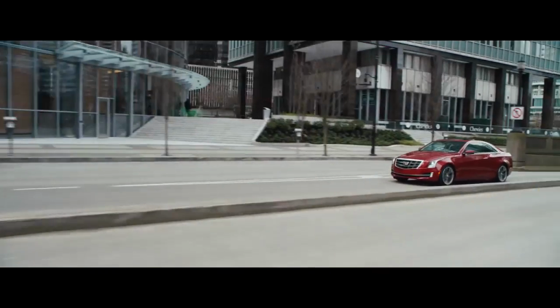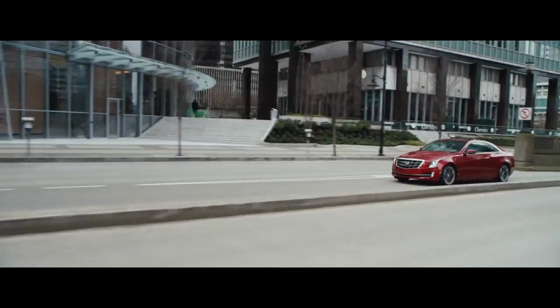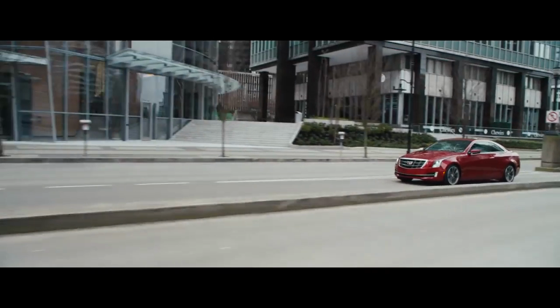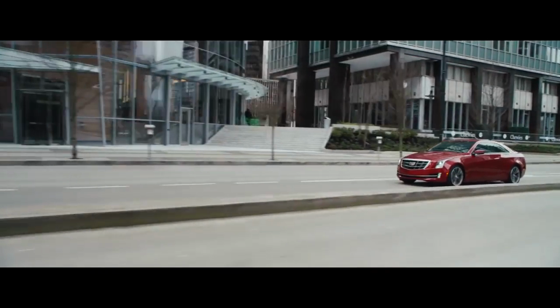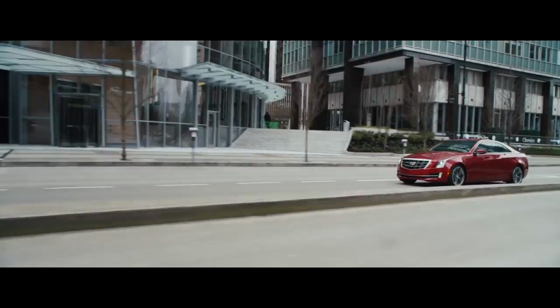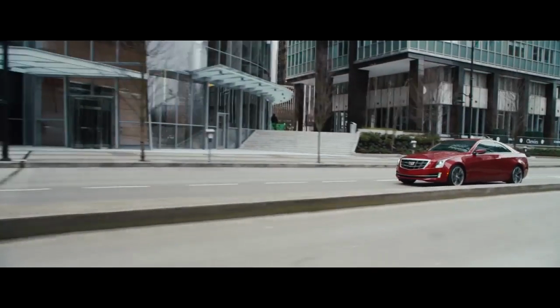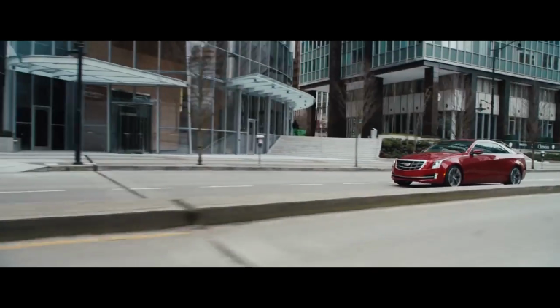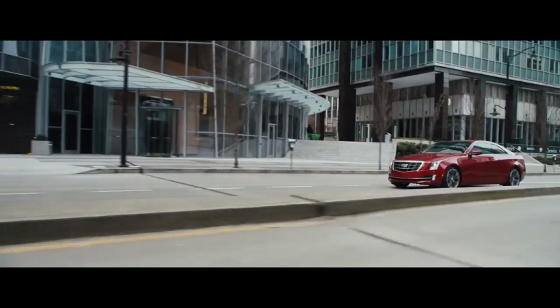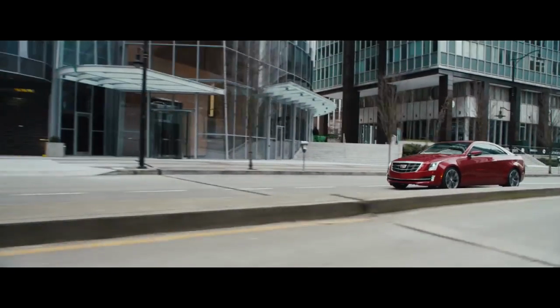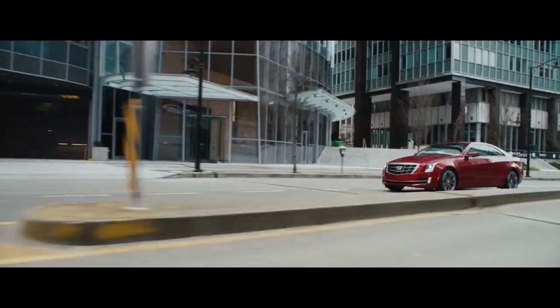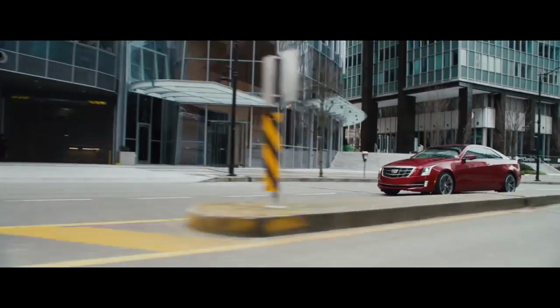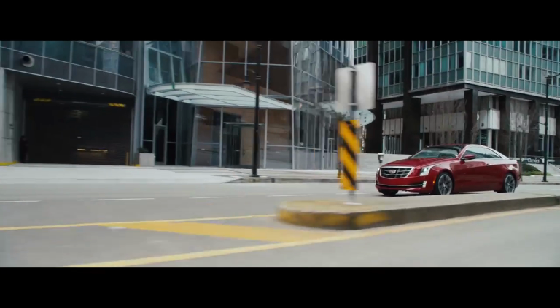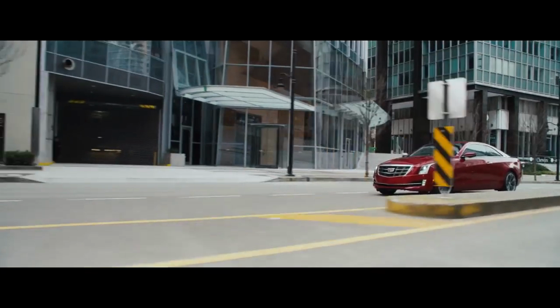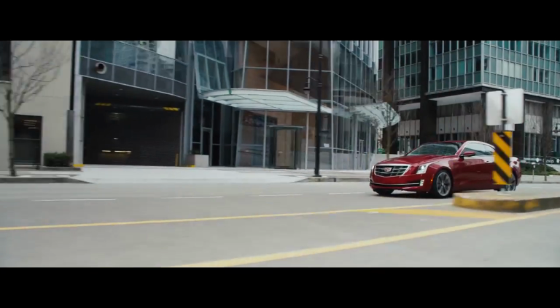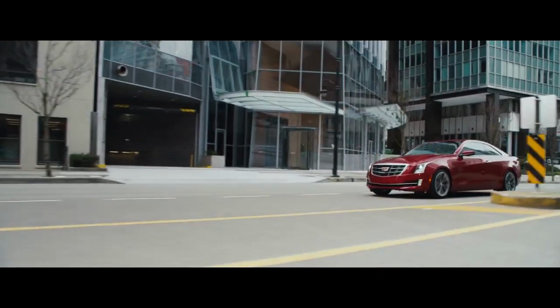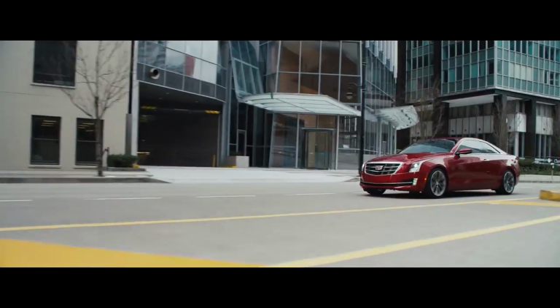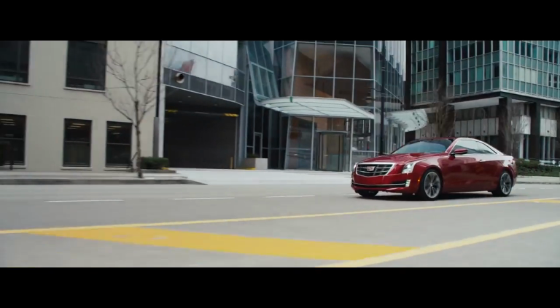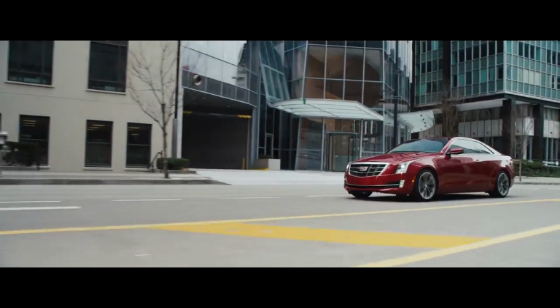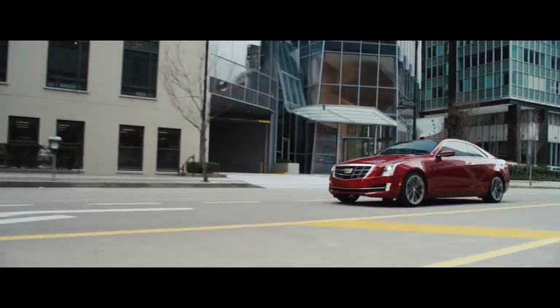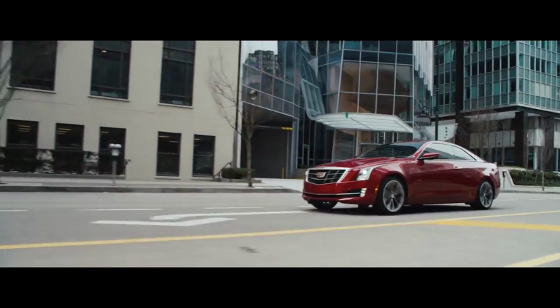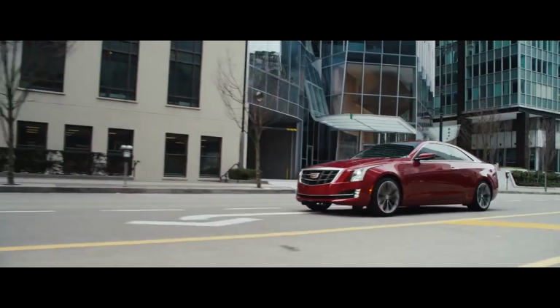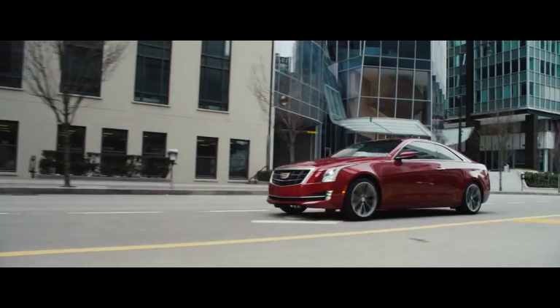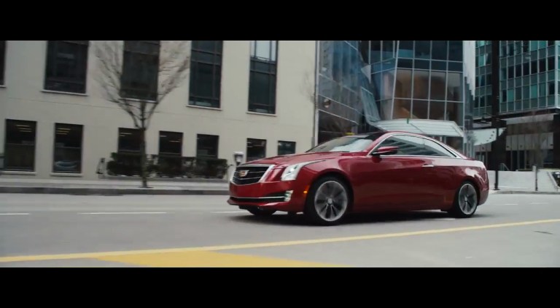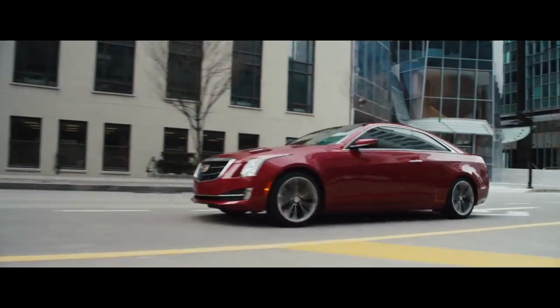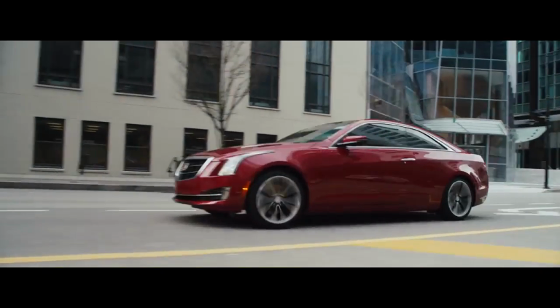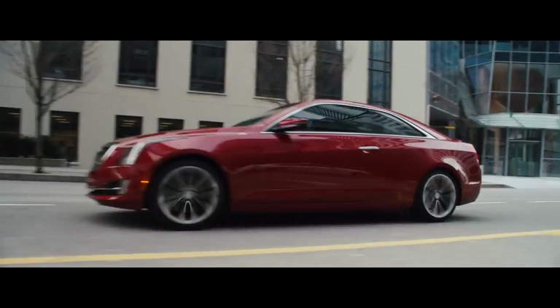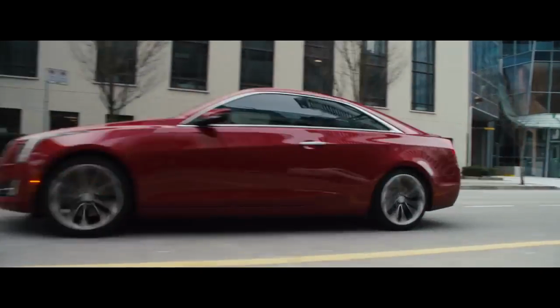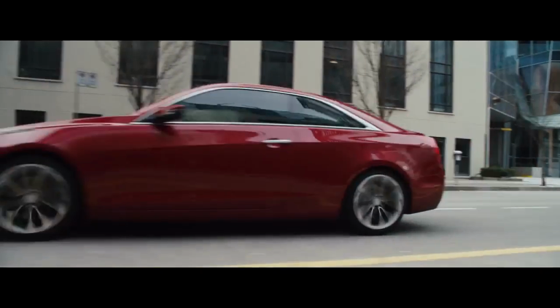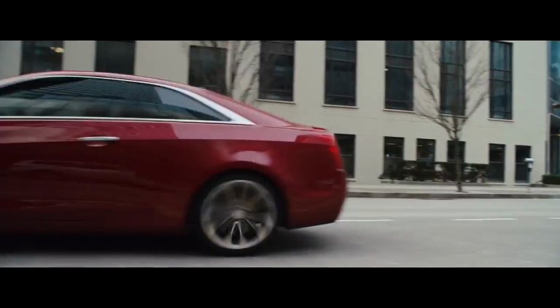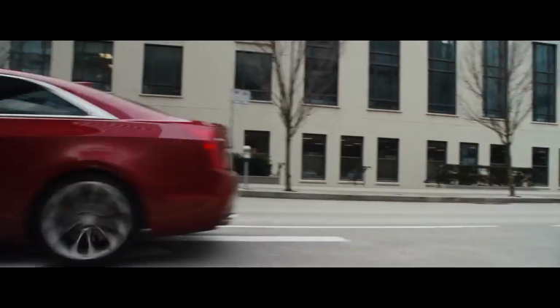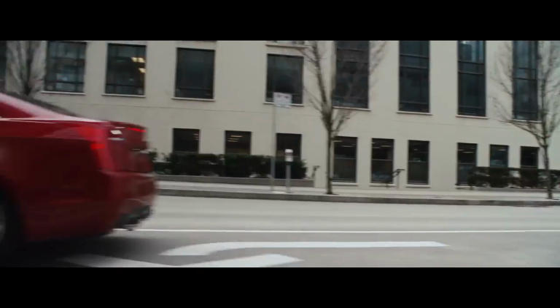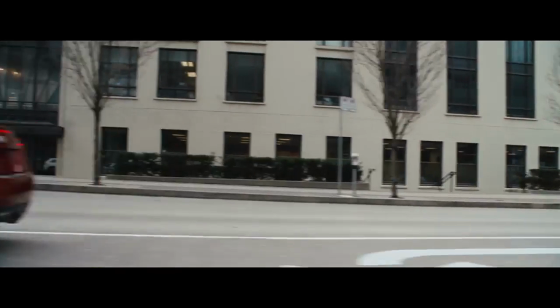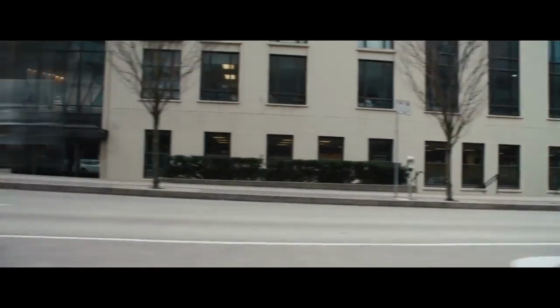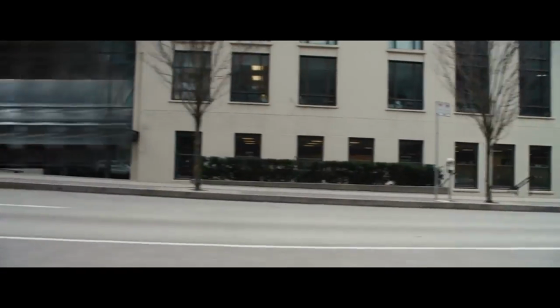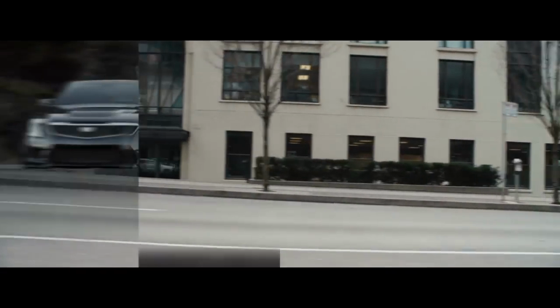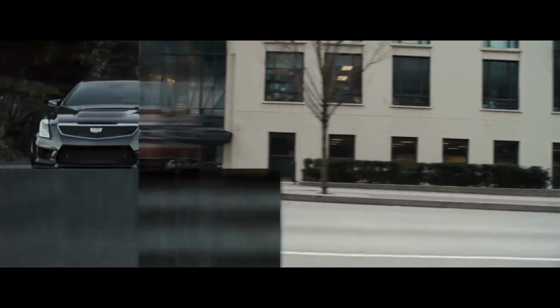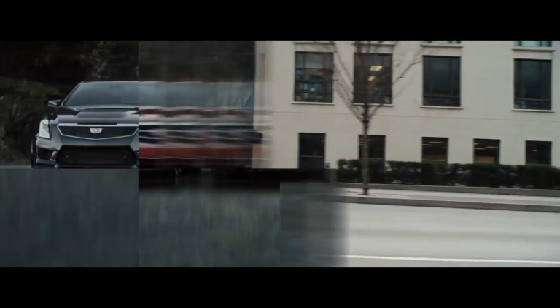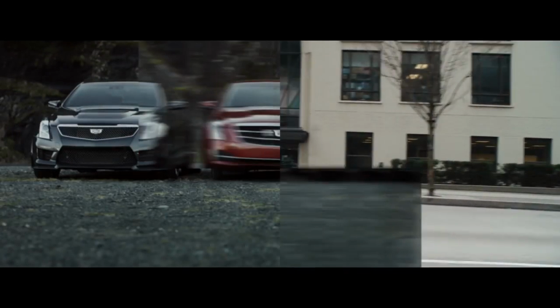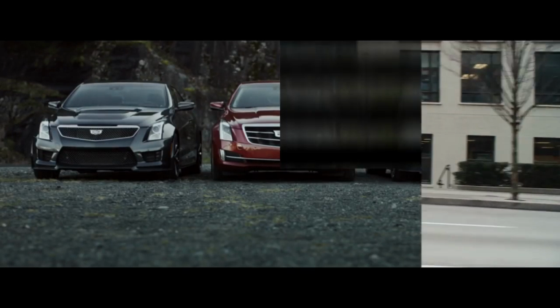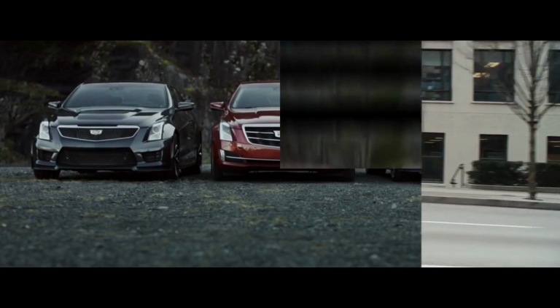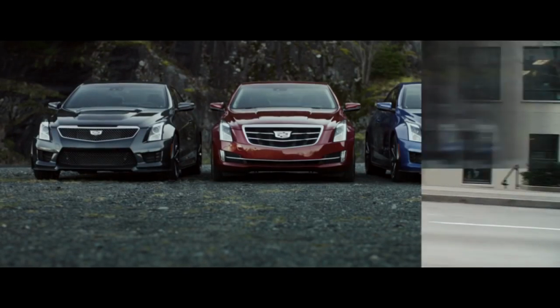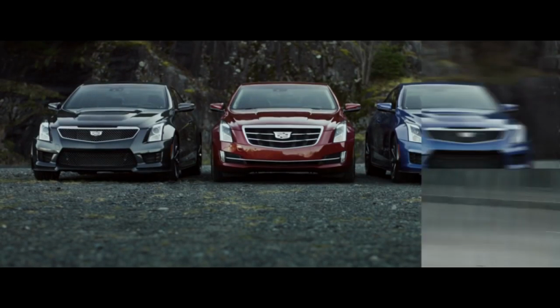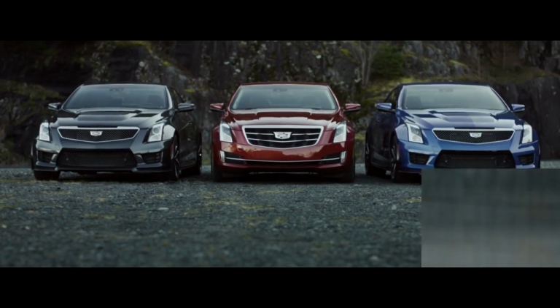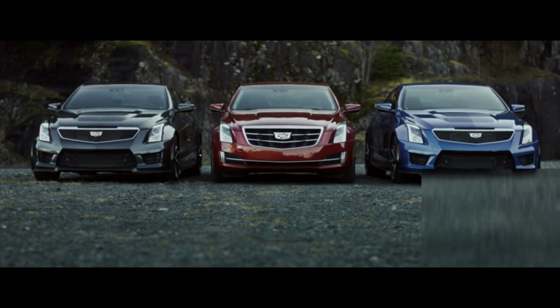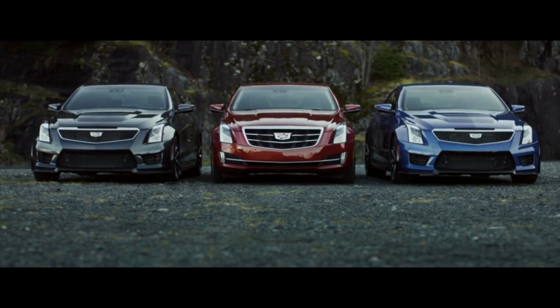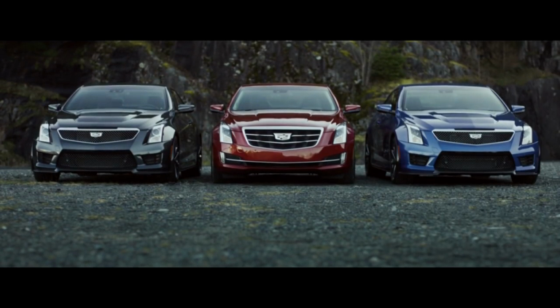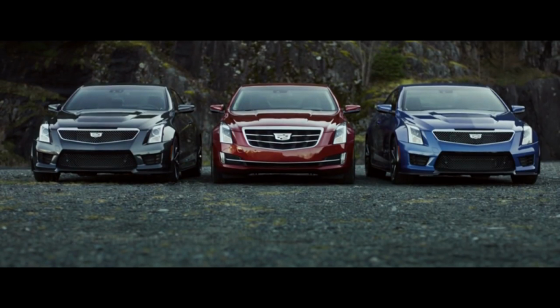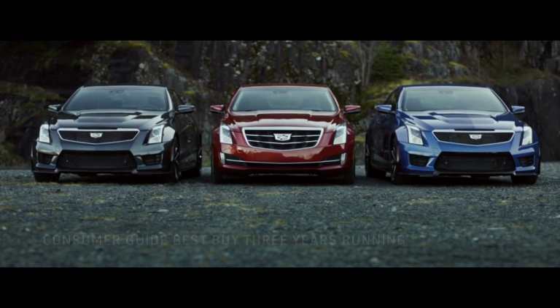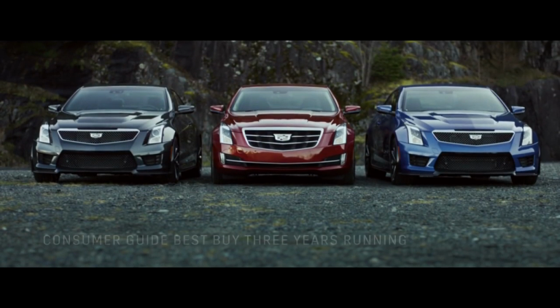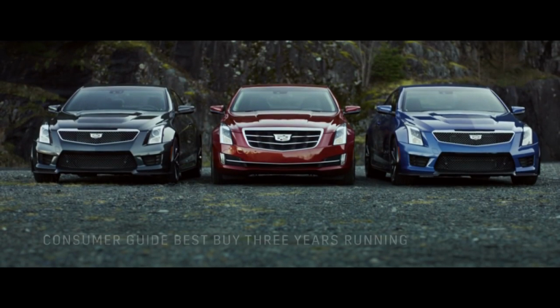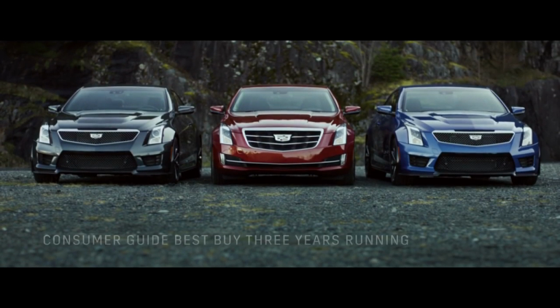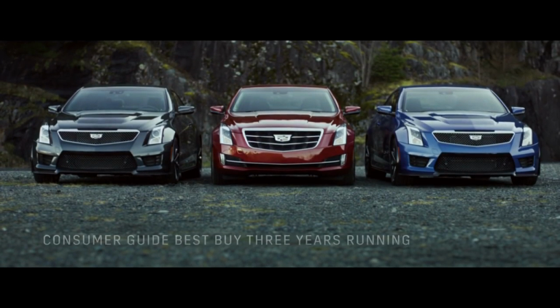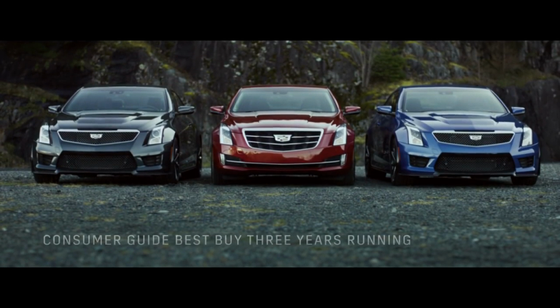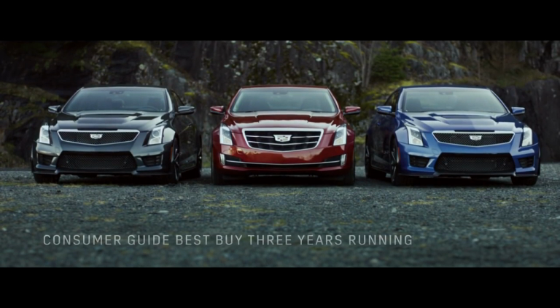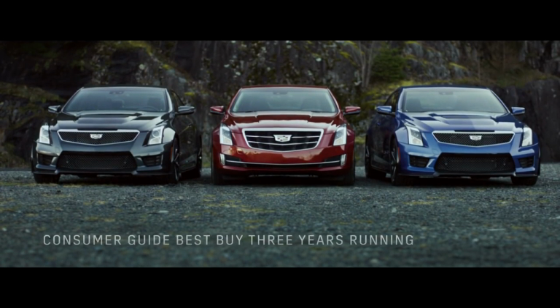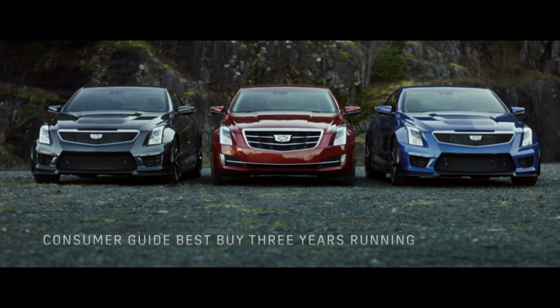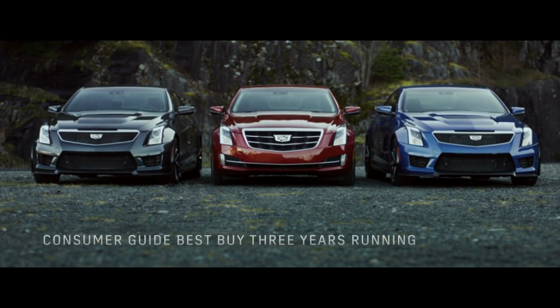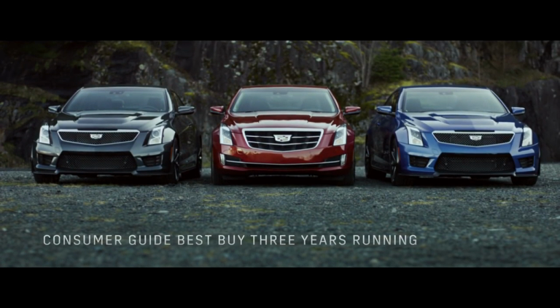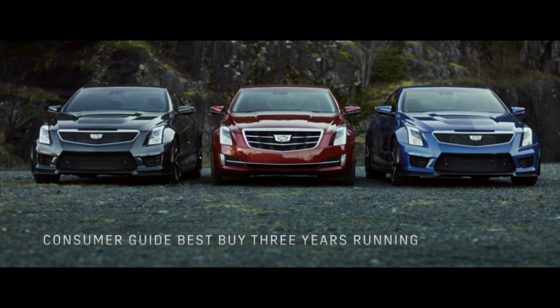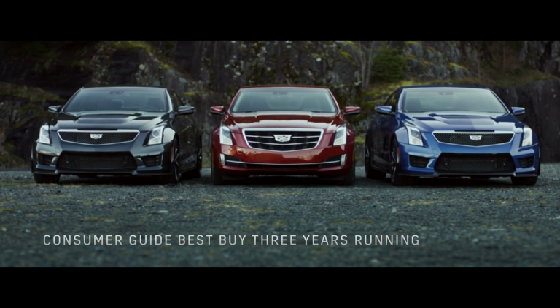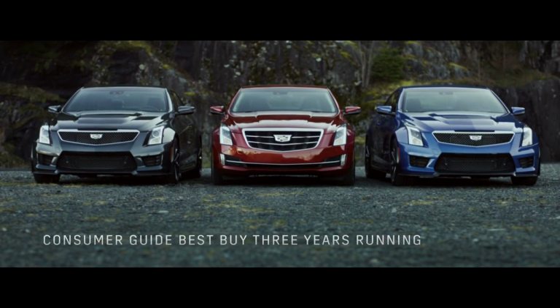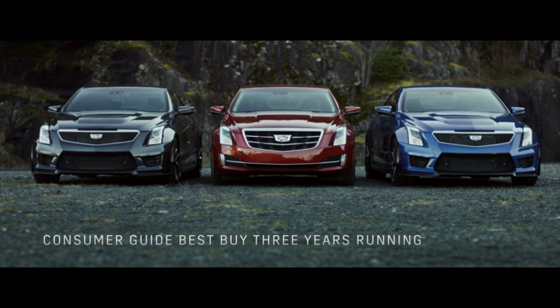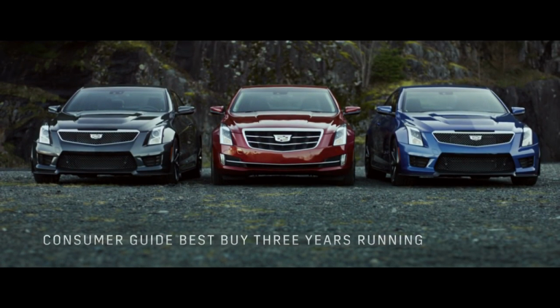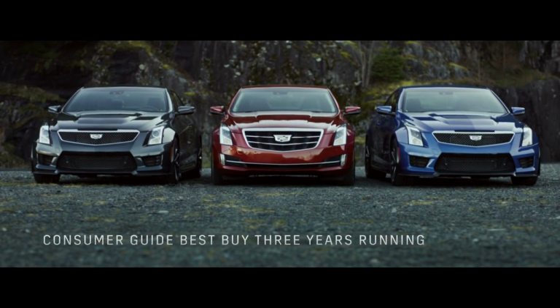The ATS — drive one, and find out why it is one of the most highly awarded Cadillac models ever.